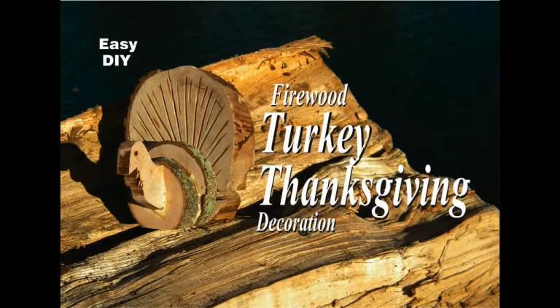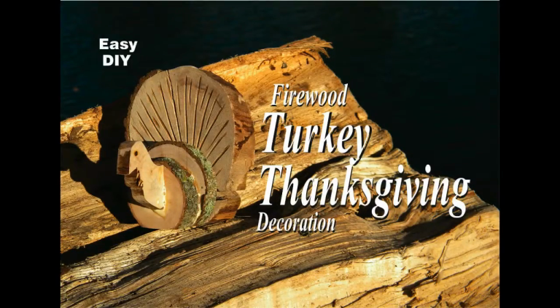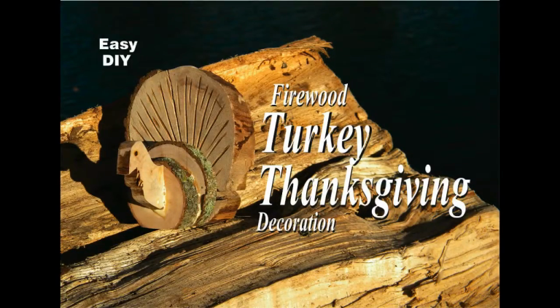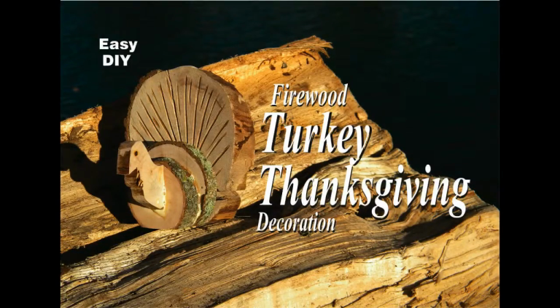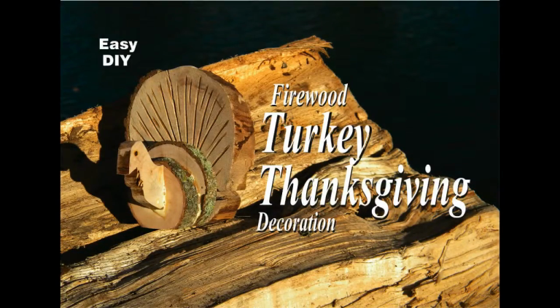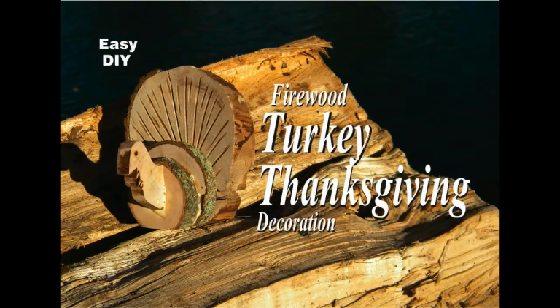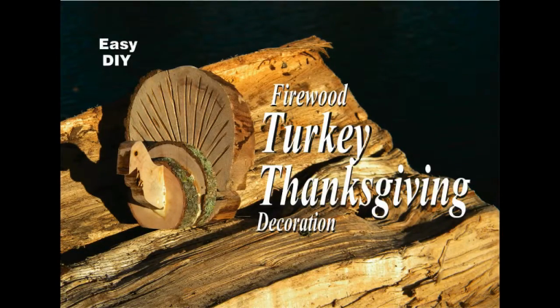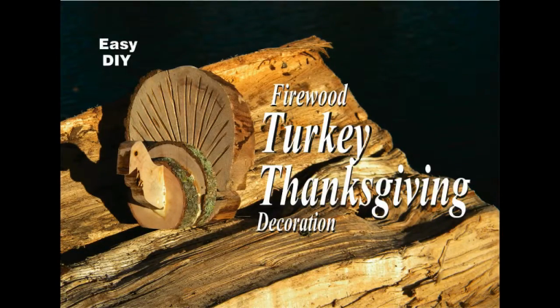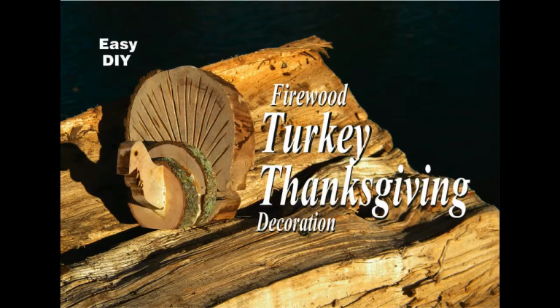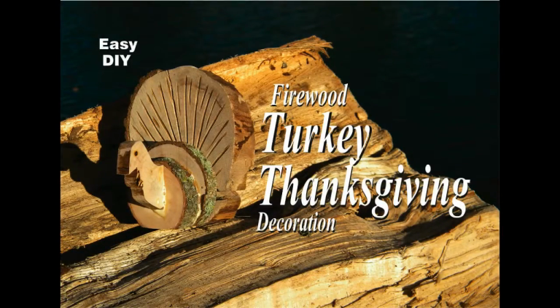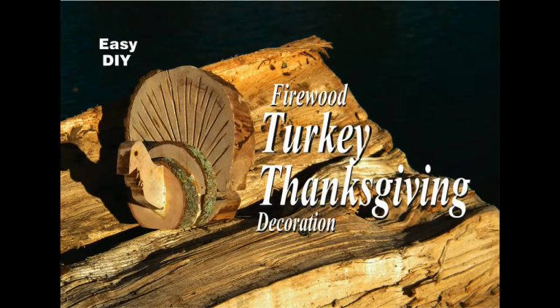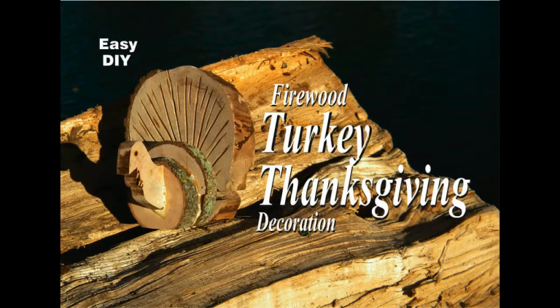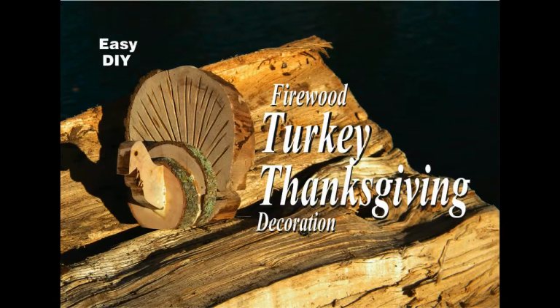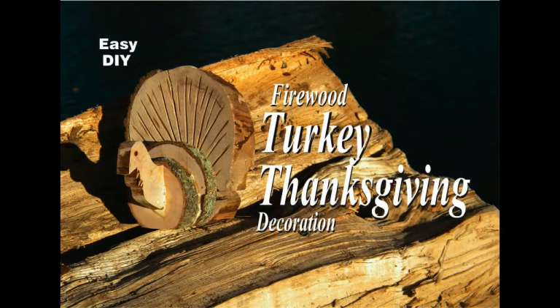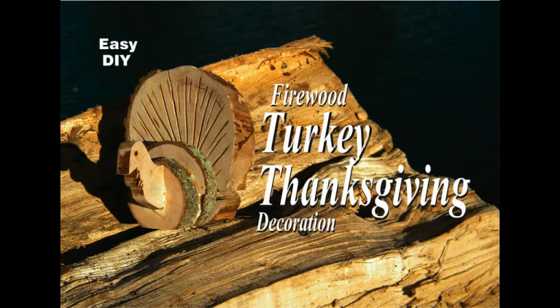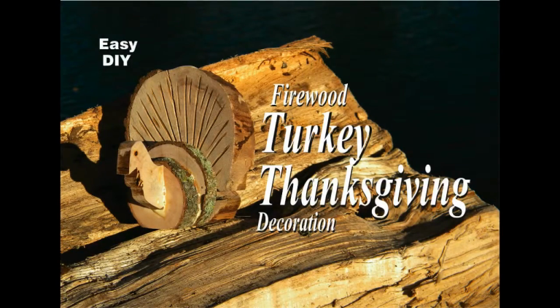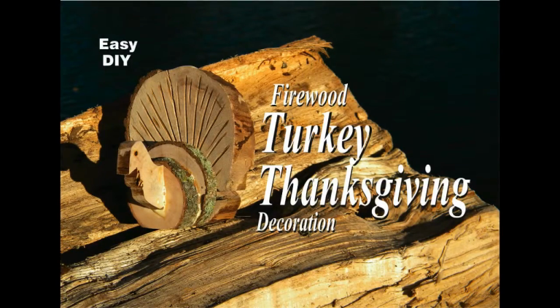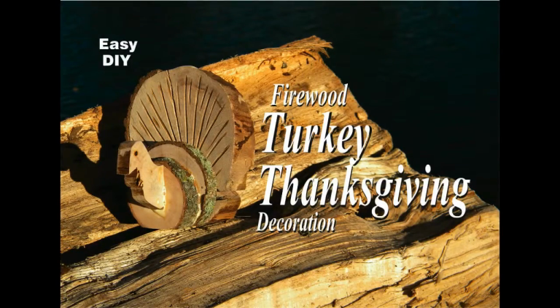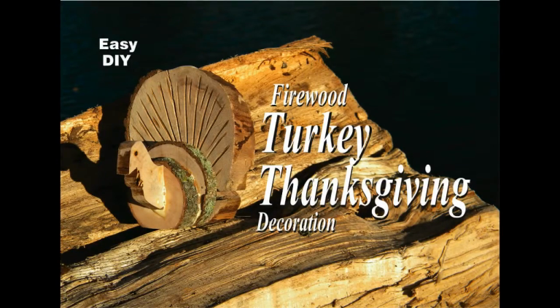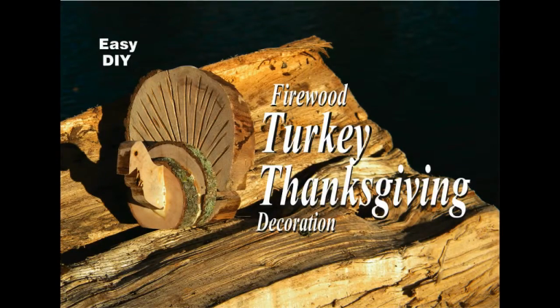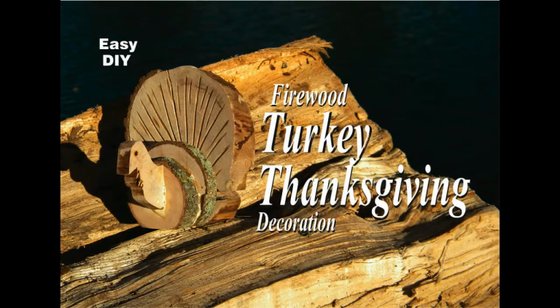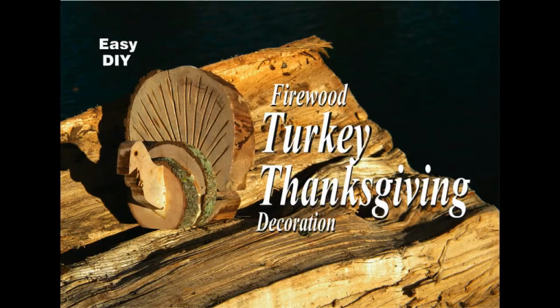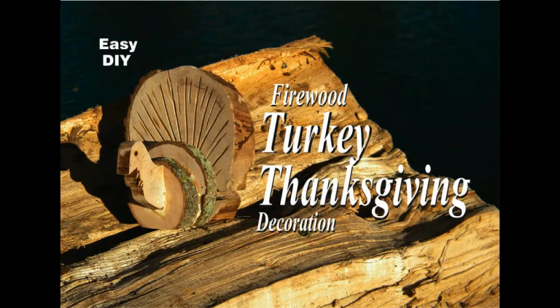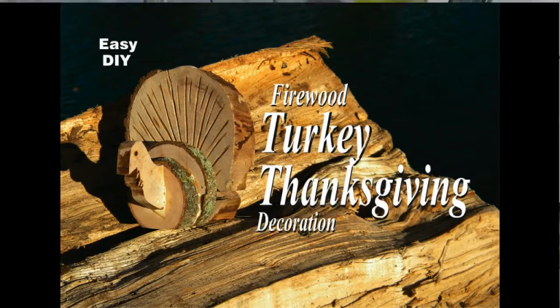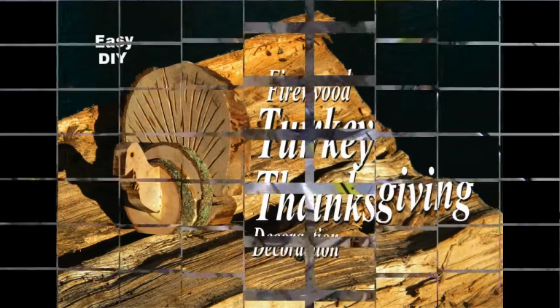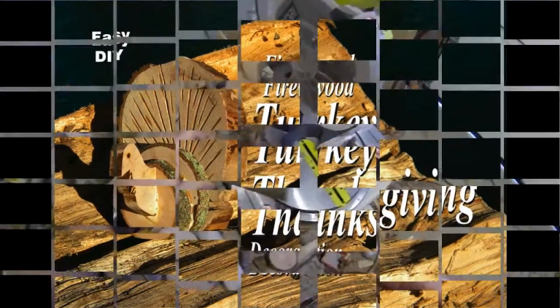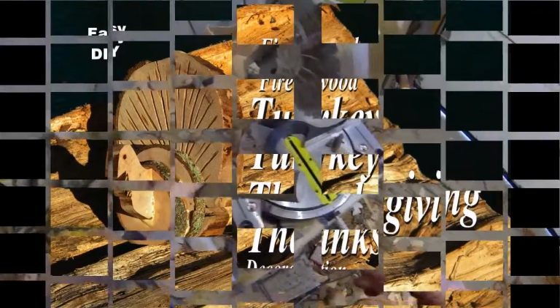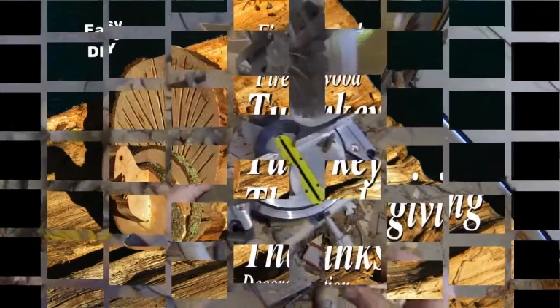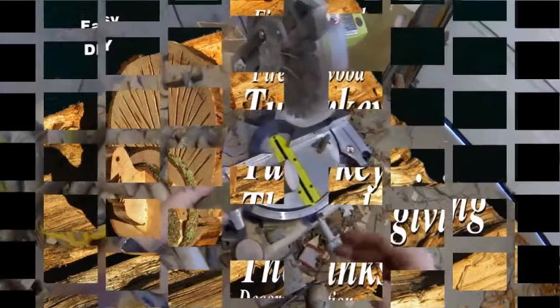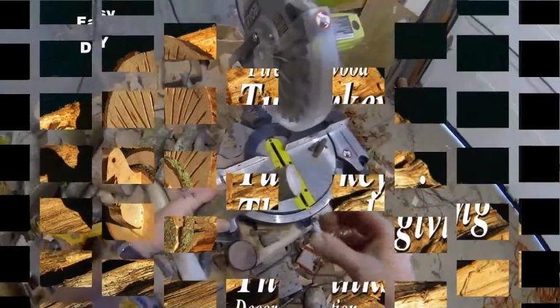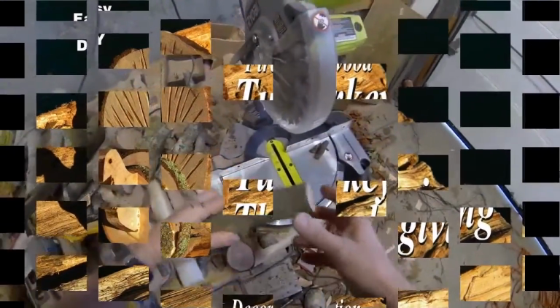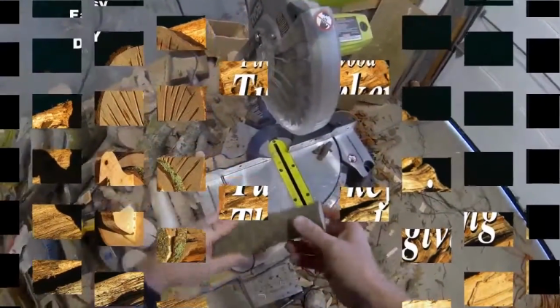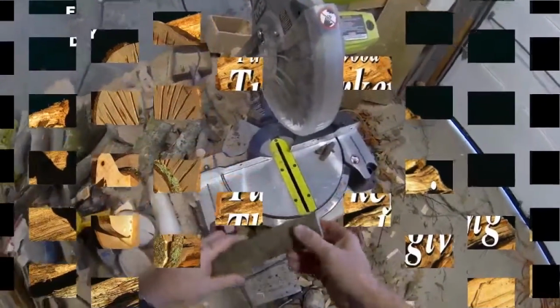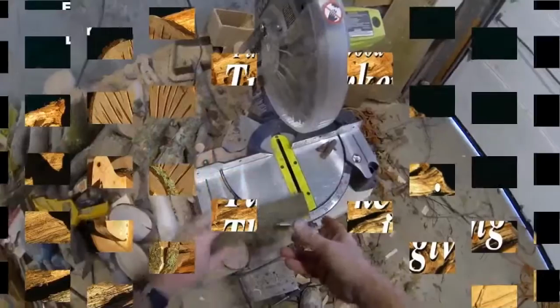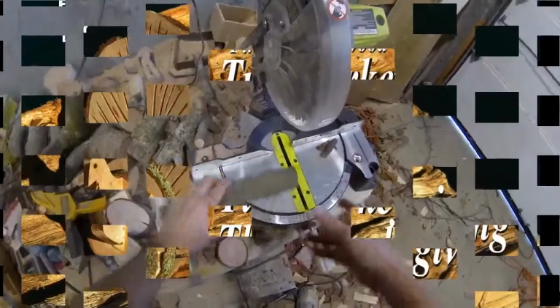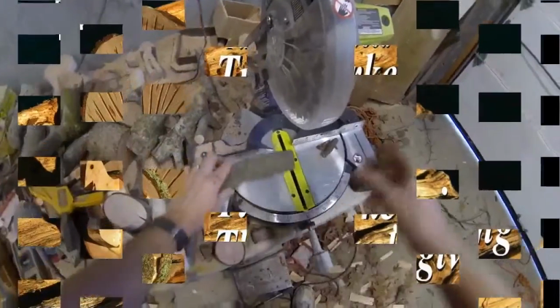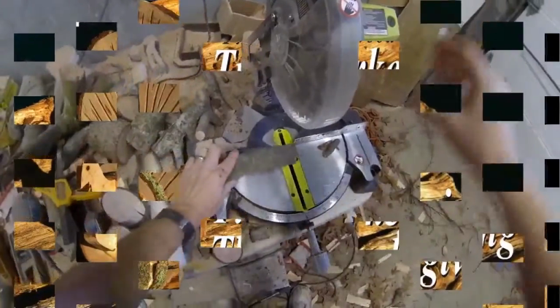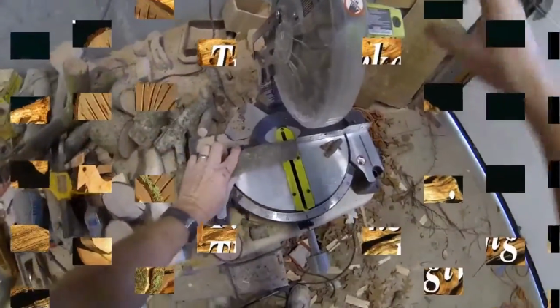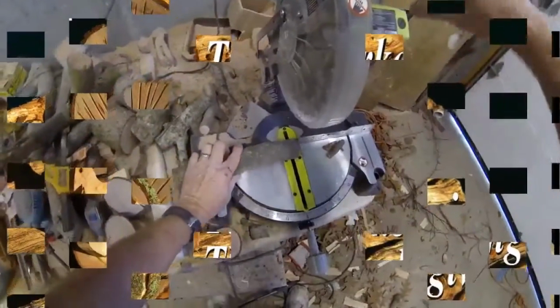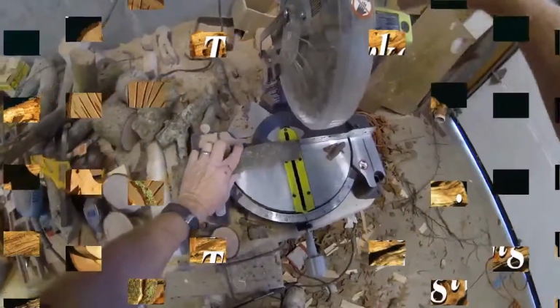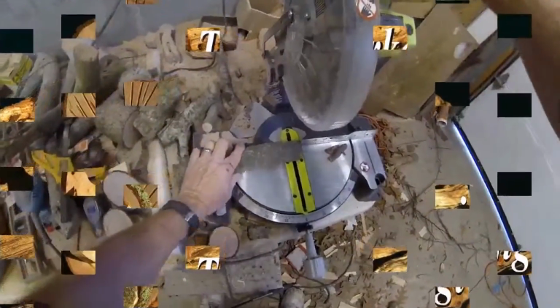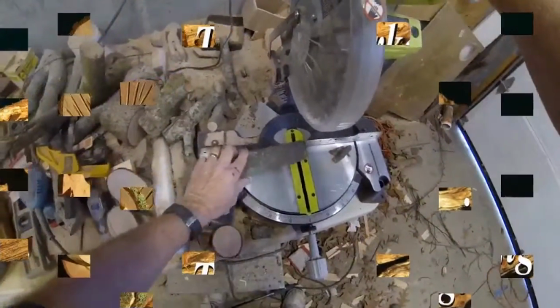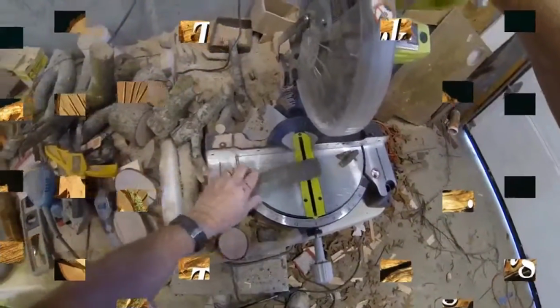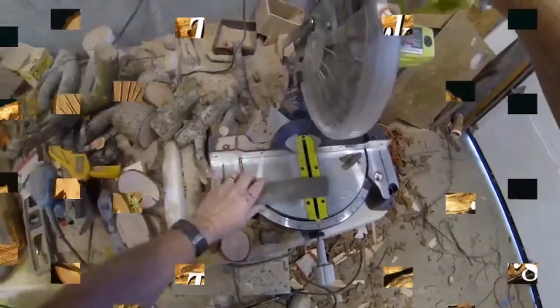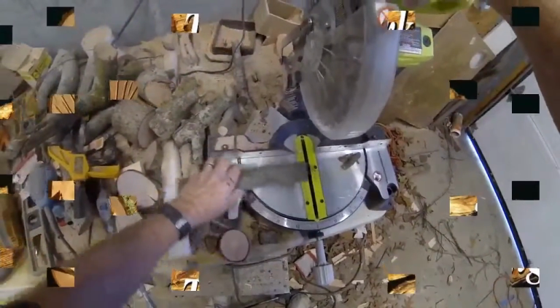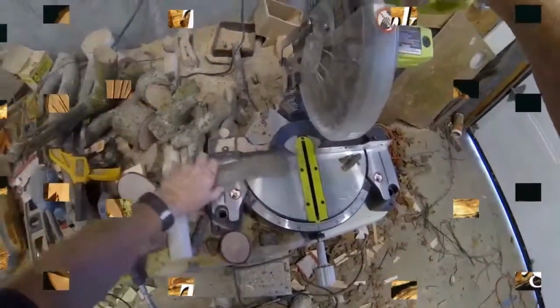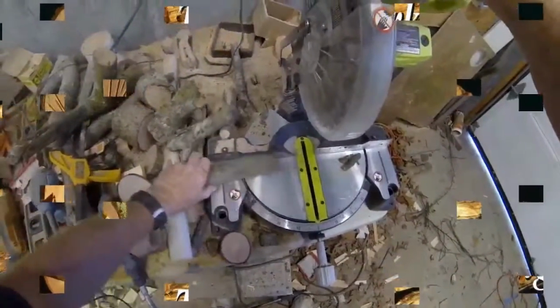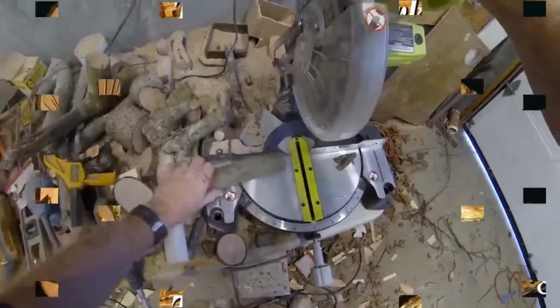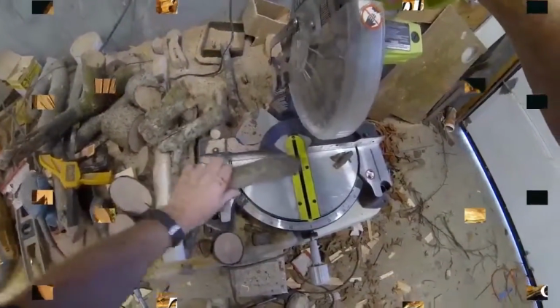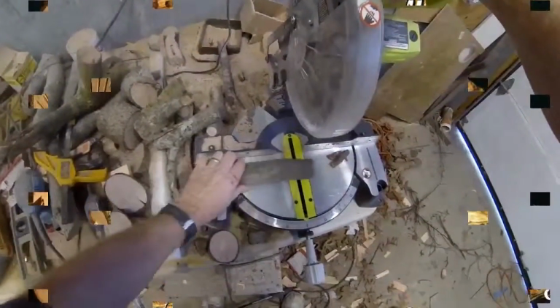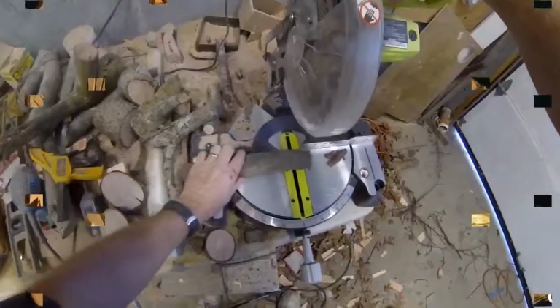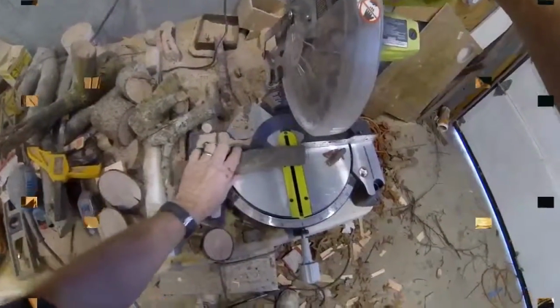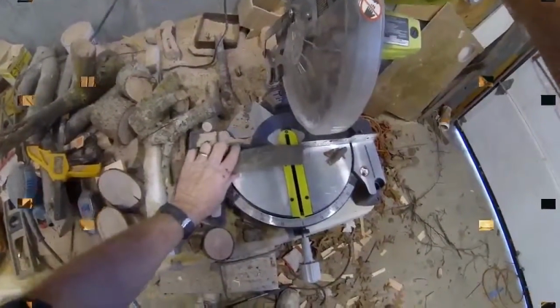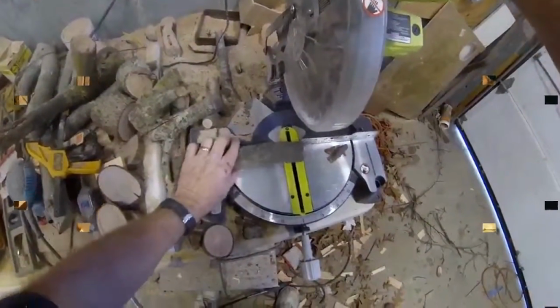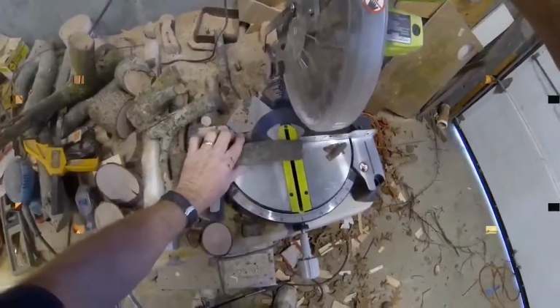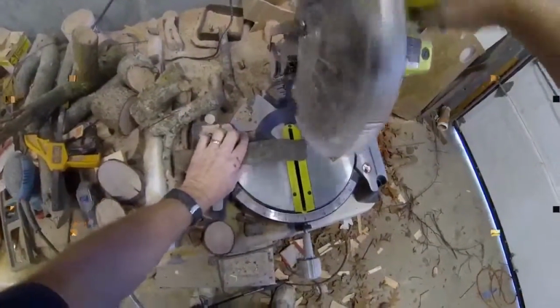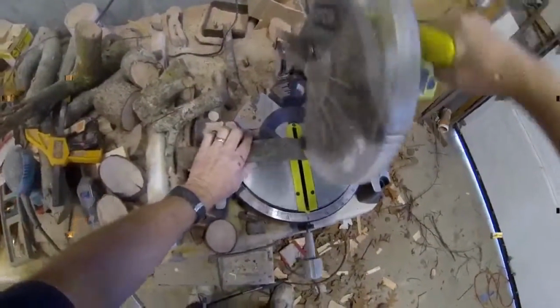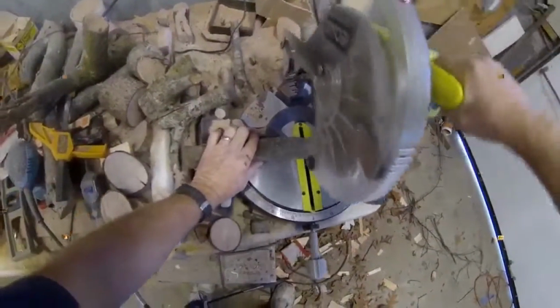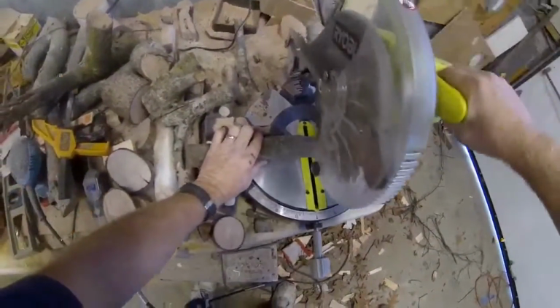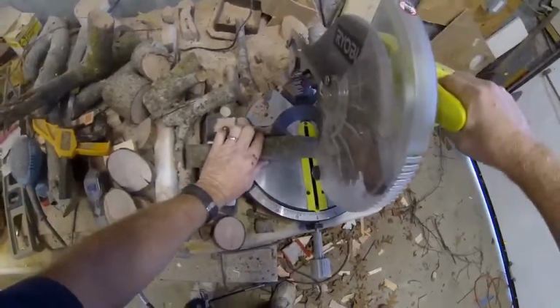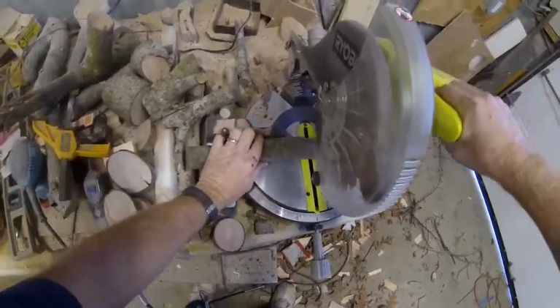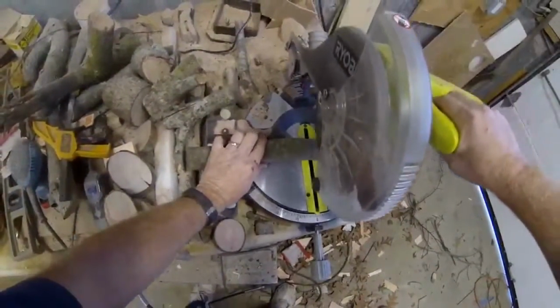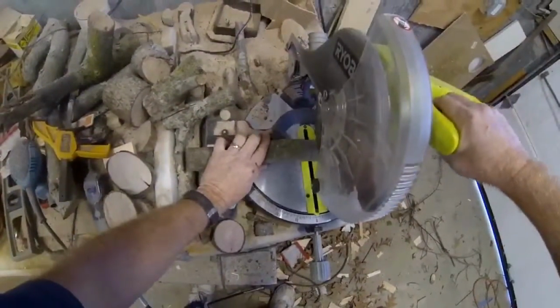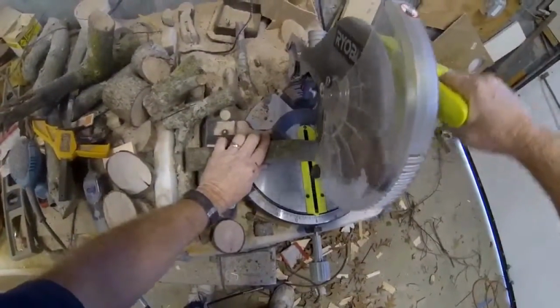Welcome to DiyEasyCrafts.com. This is how to make a firewood turkey Thanksgiving decoration.